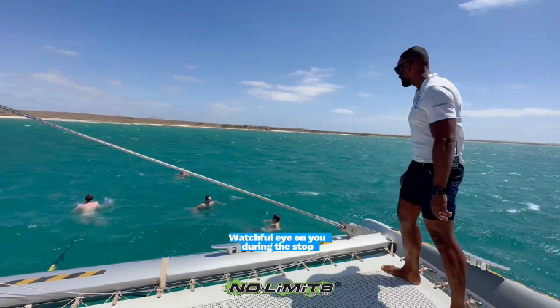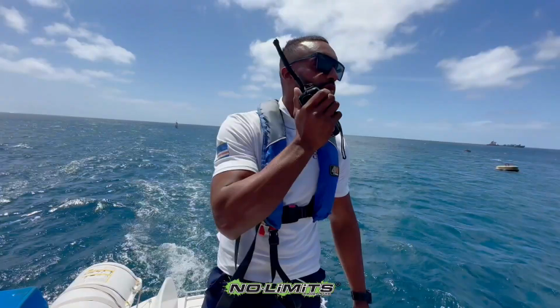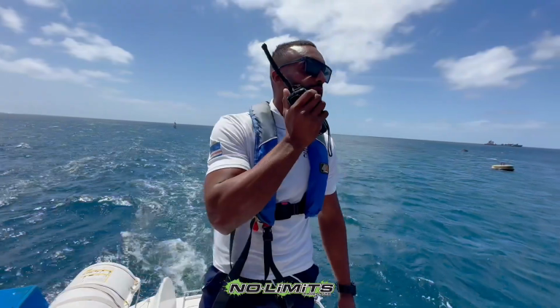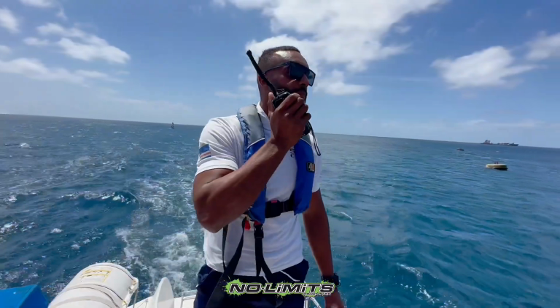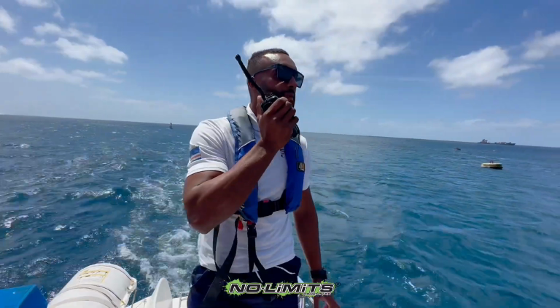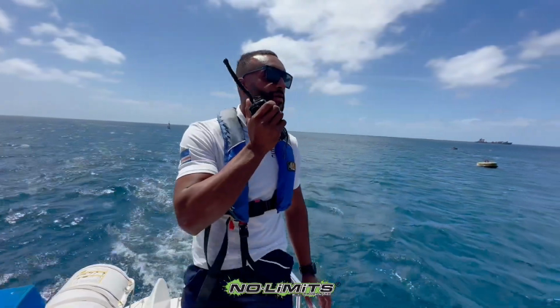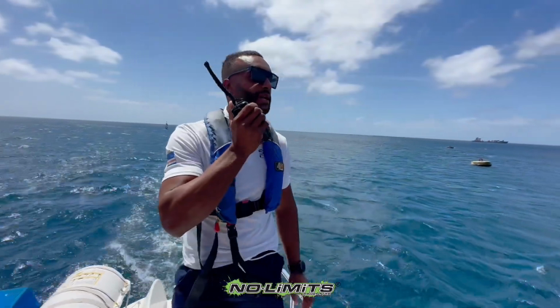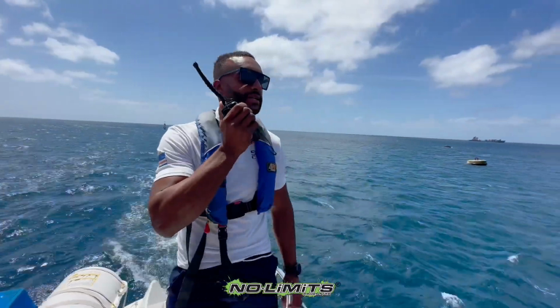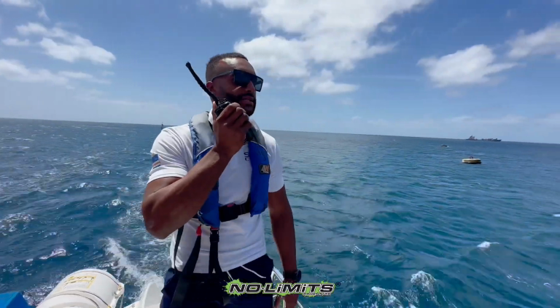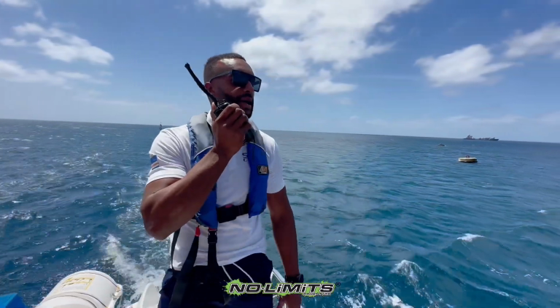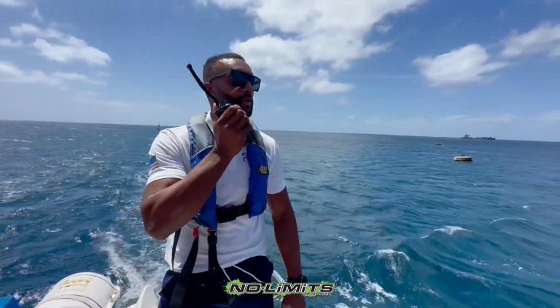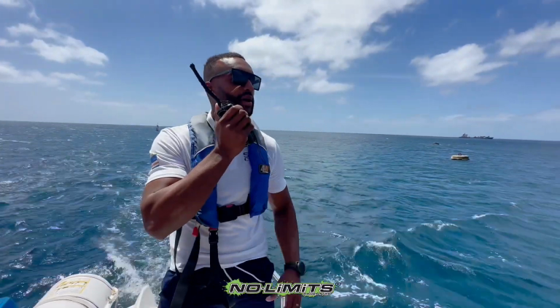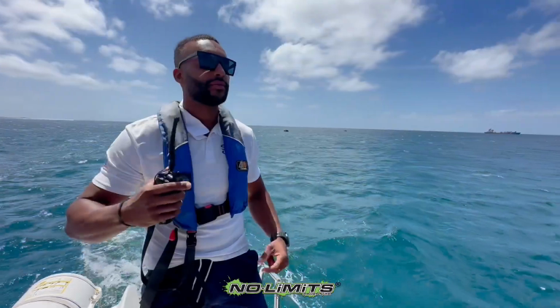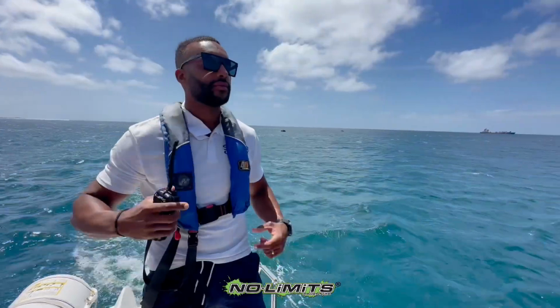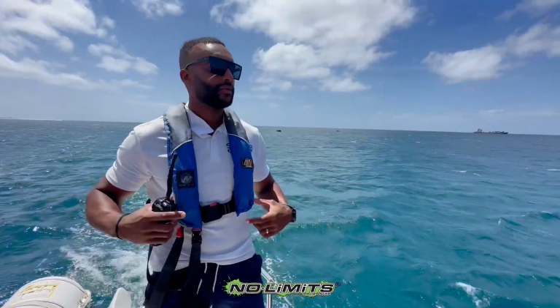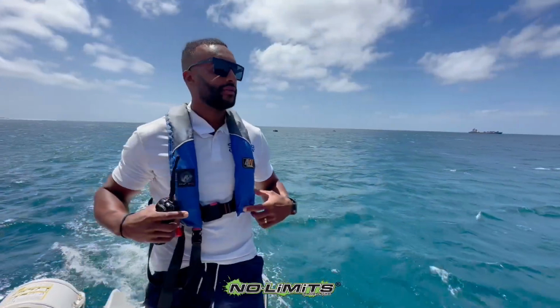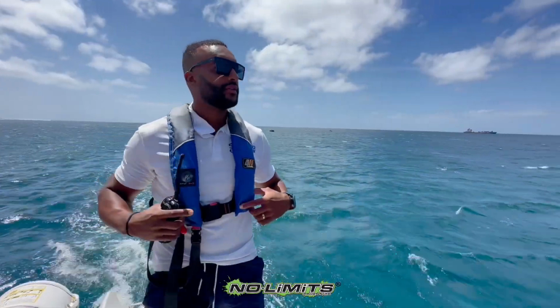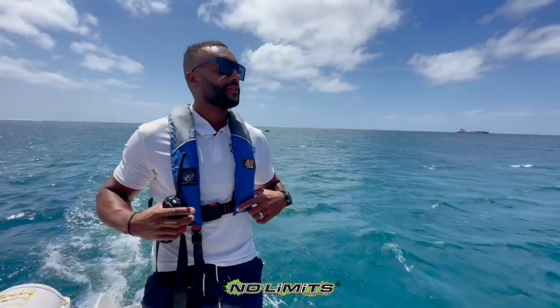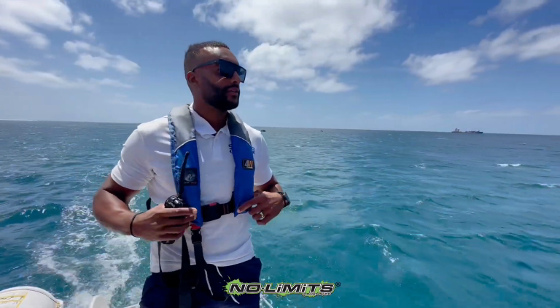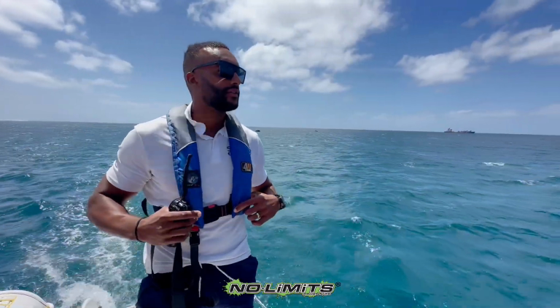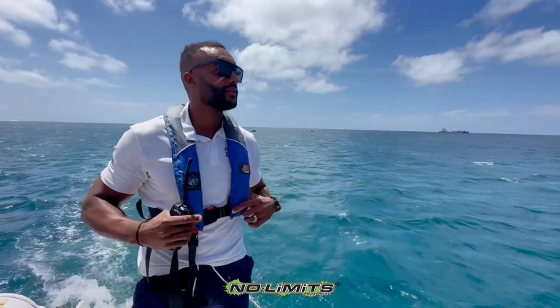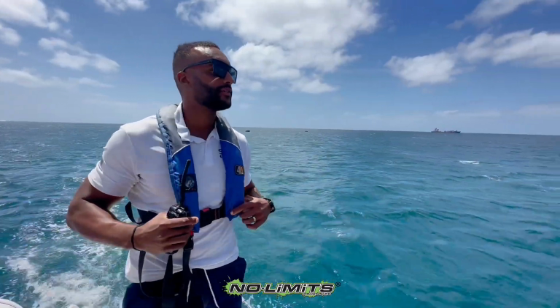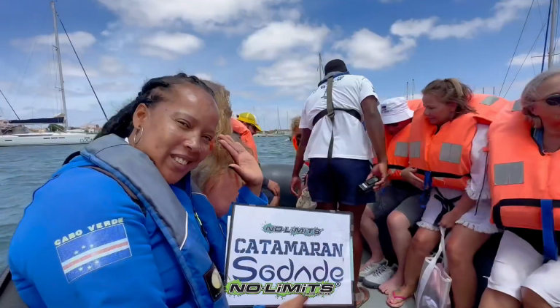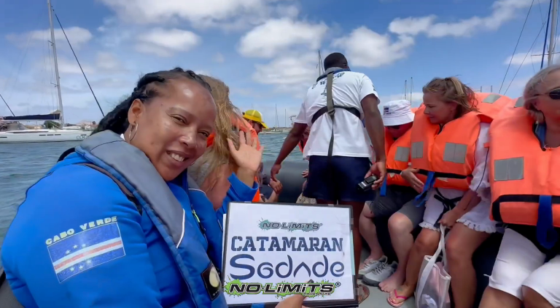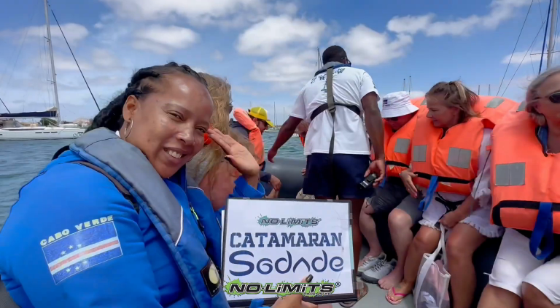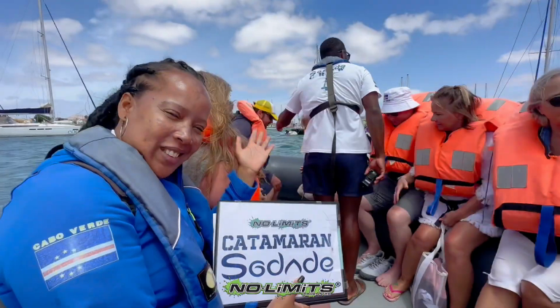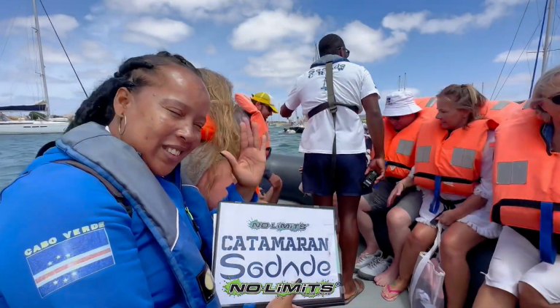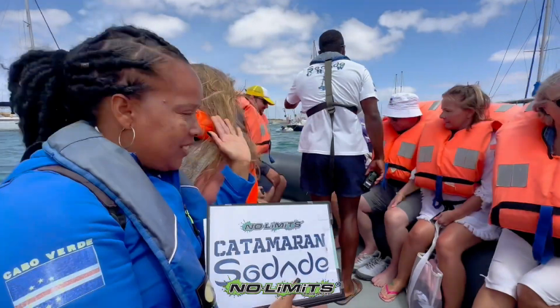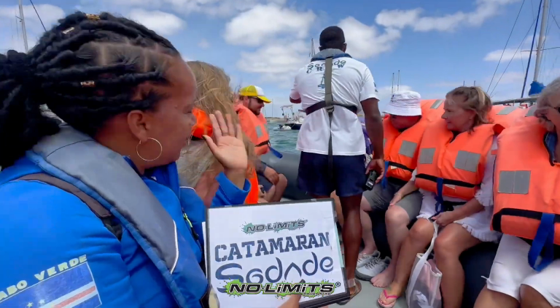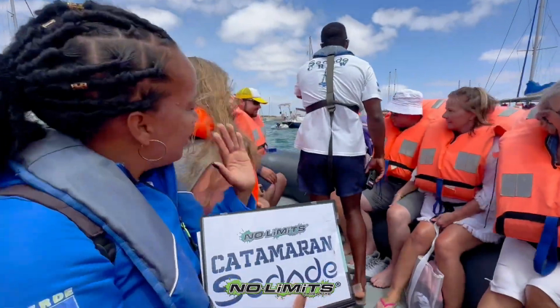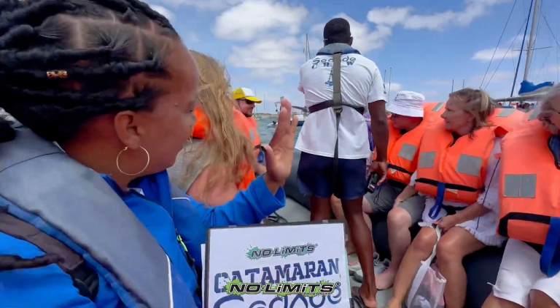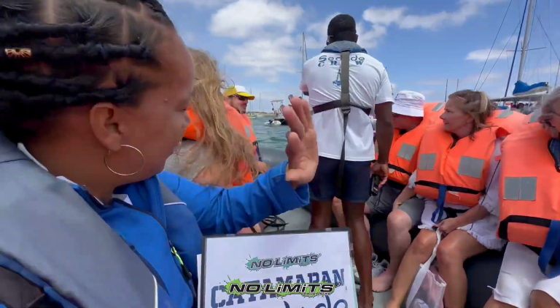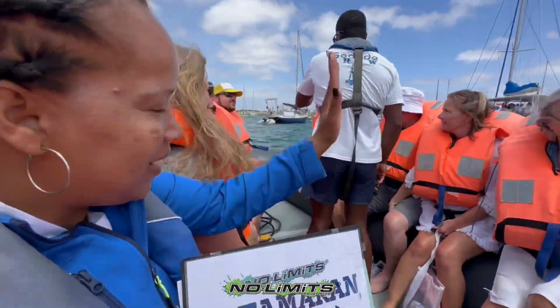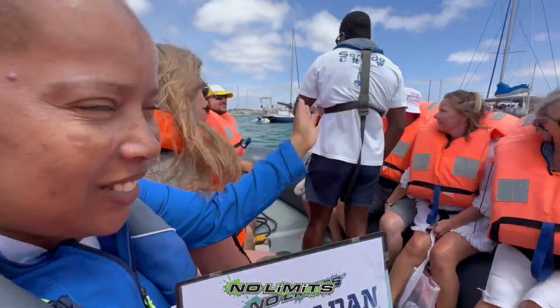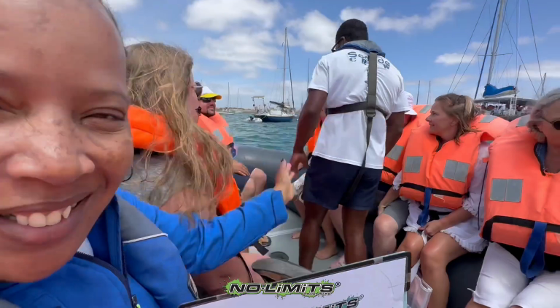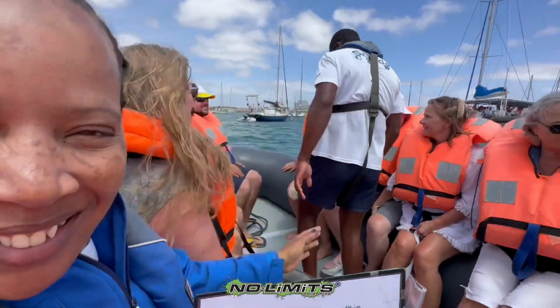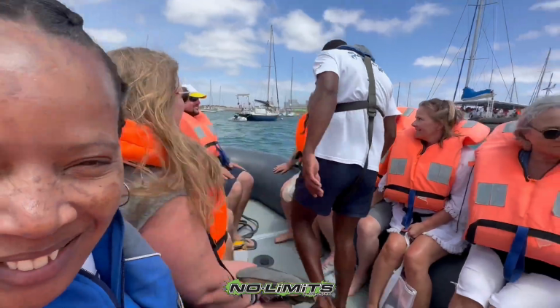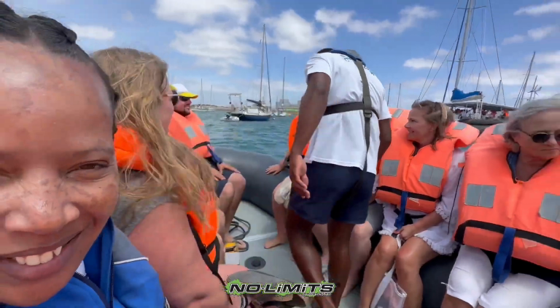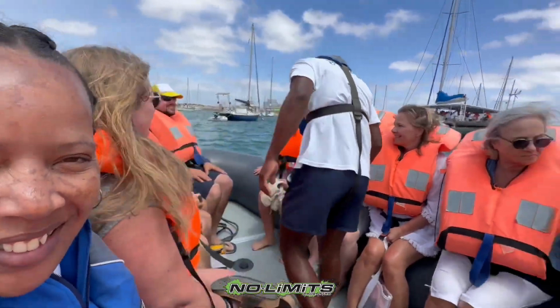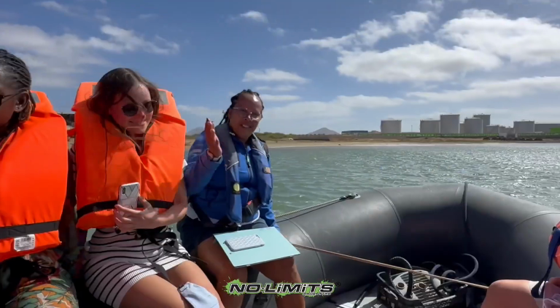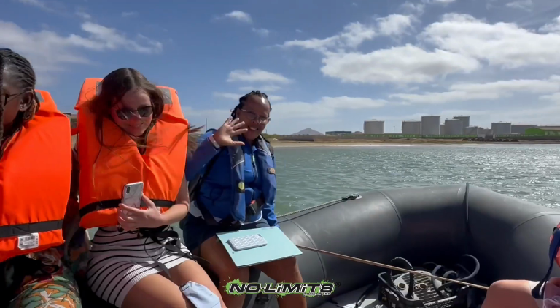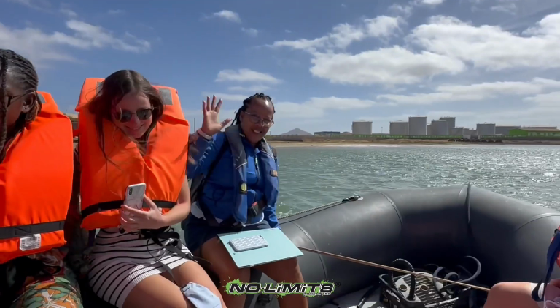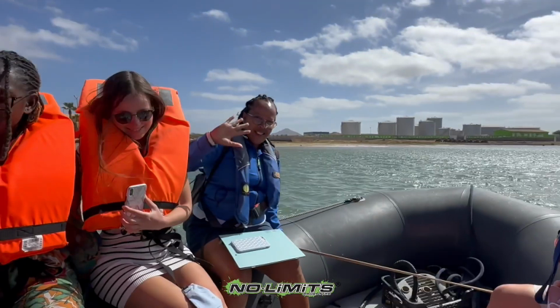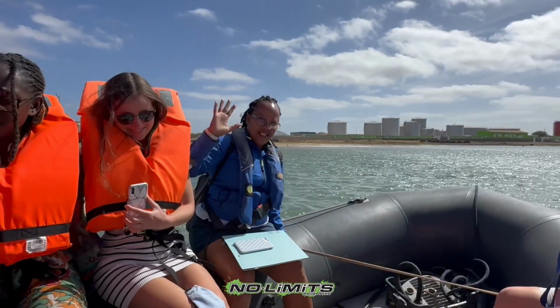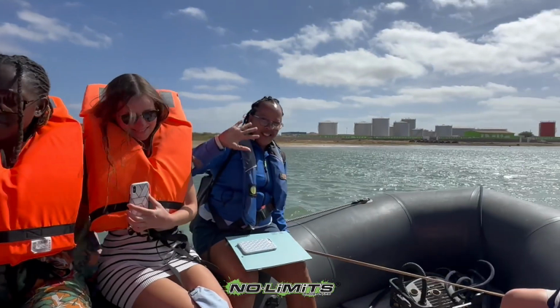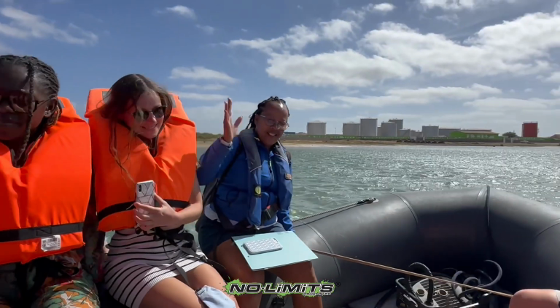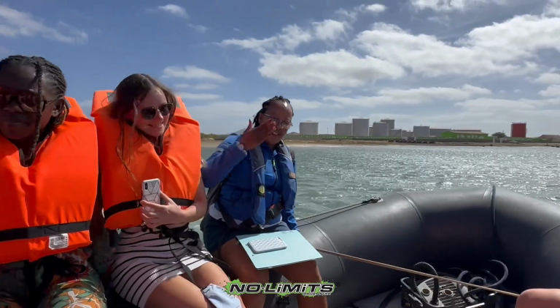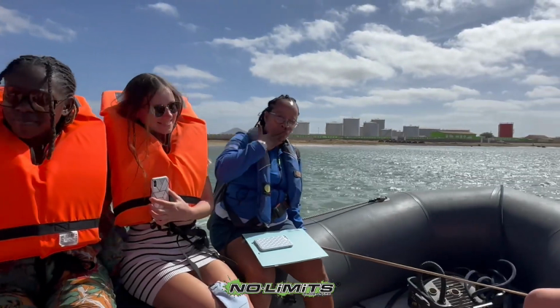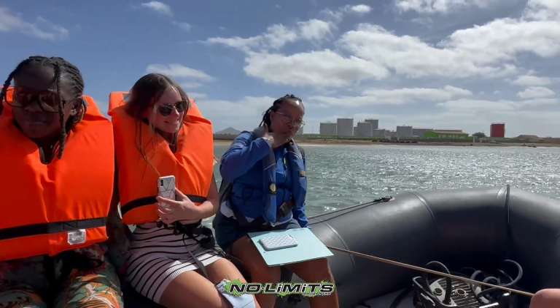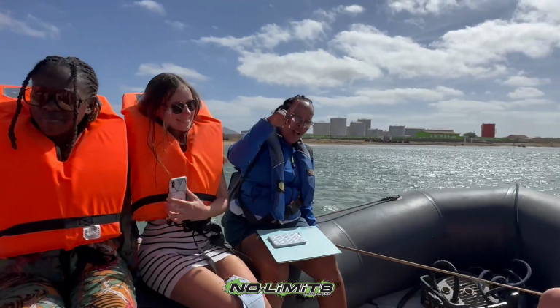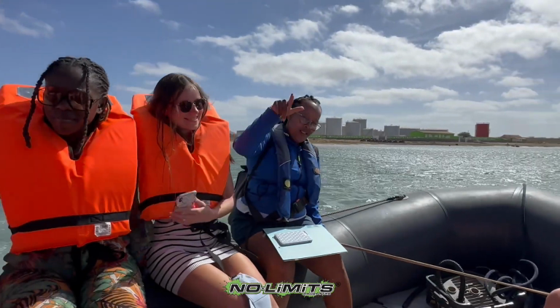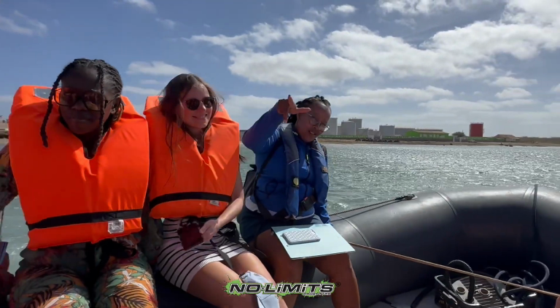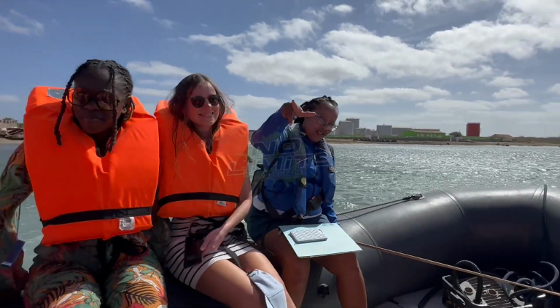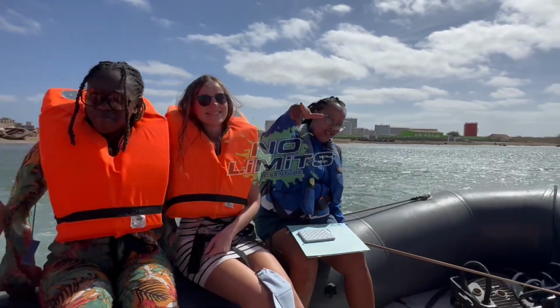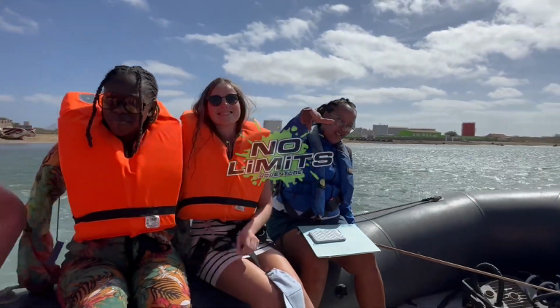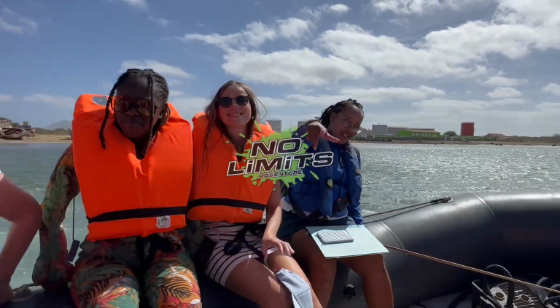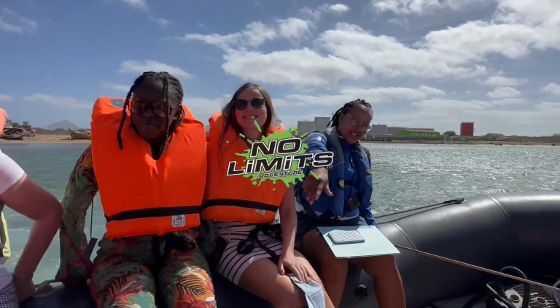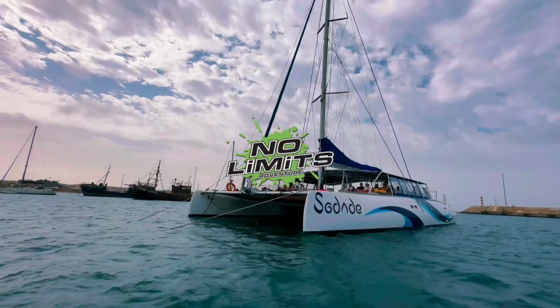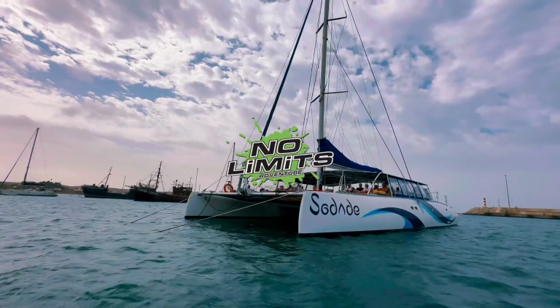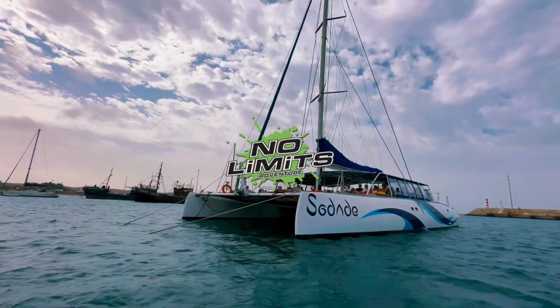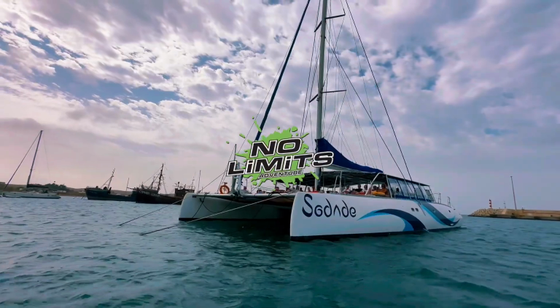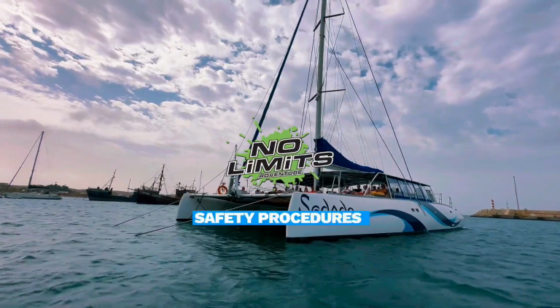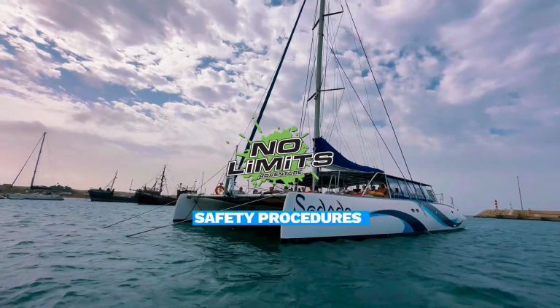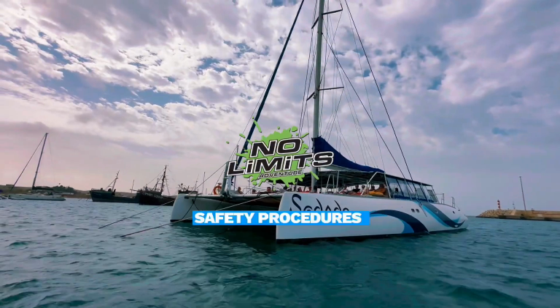Let's head back to the port now. We hope you enjoyed the video and we can't wait to welcome you on board of our spacious and luxurious catamaran.